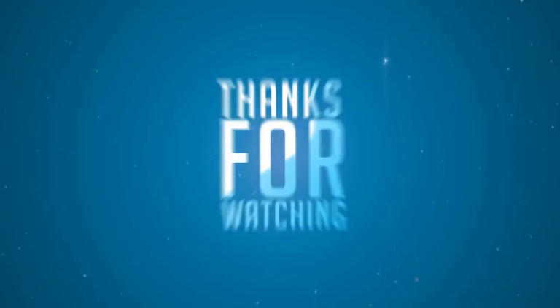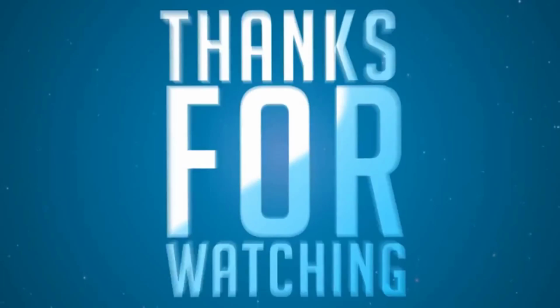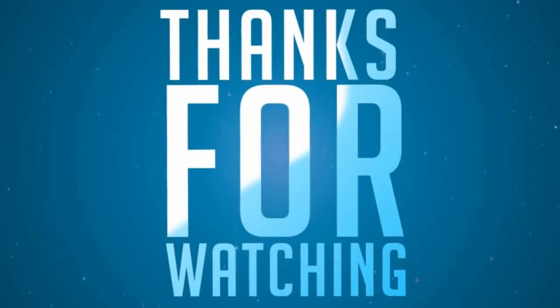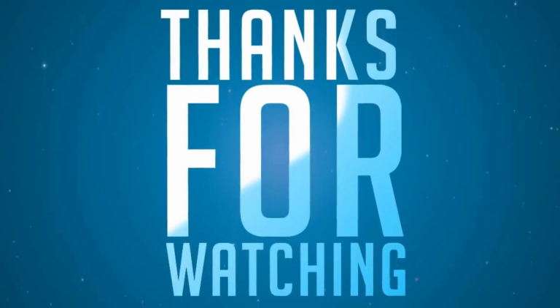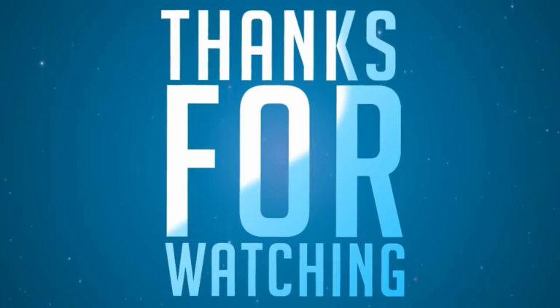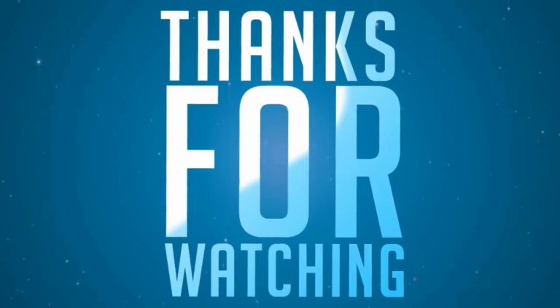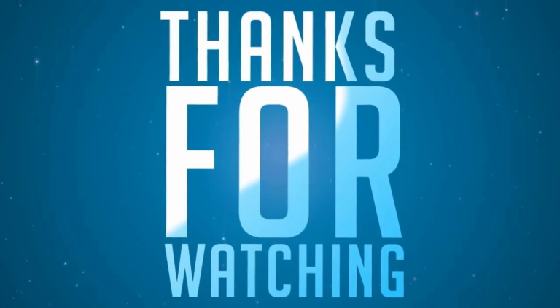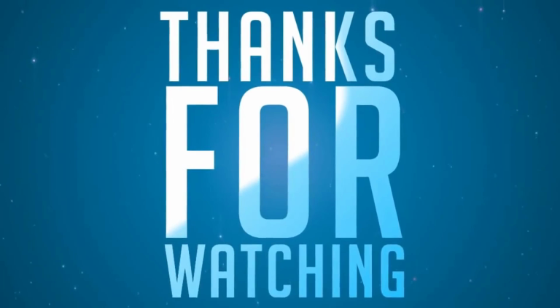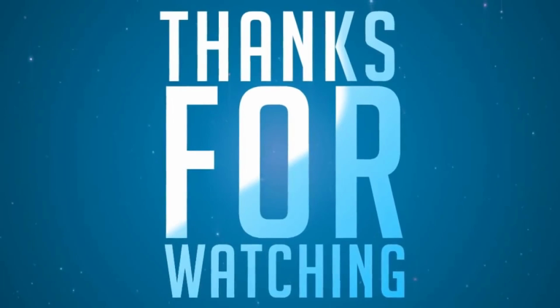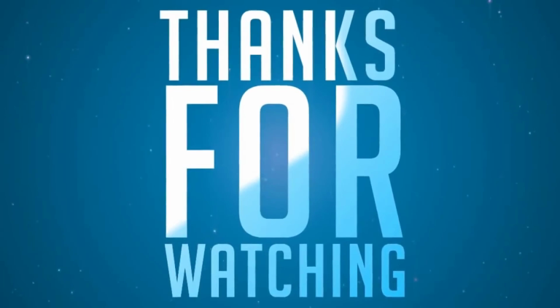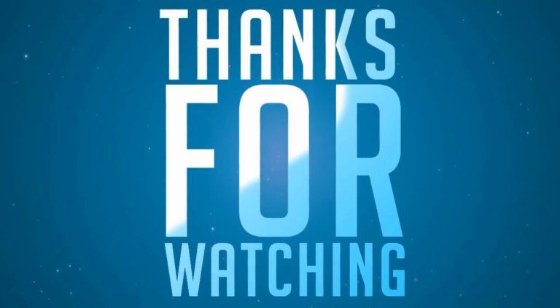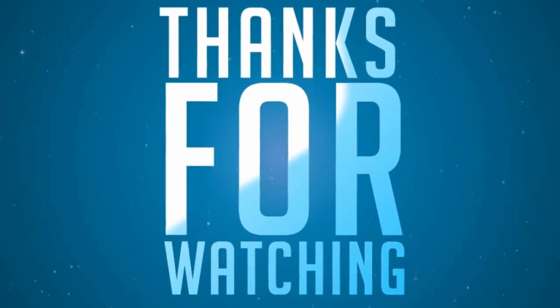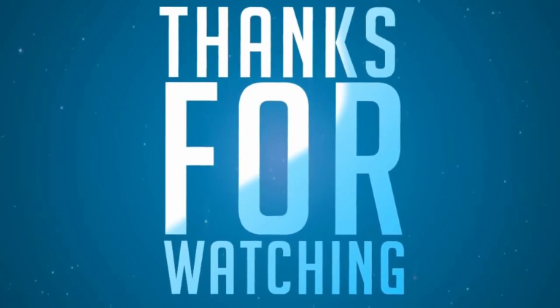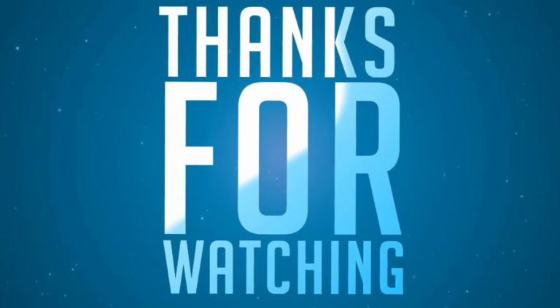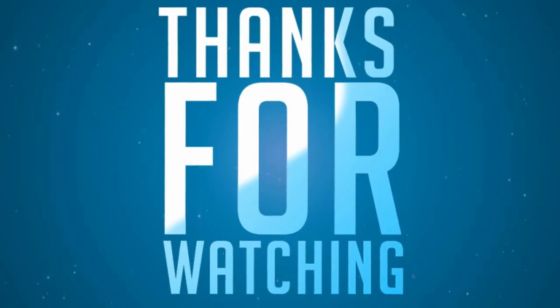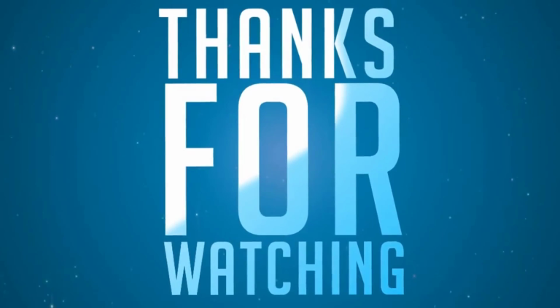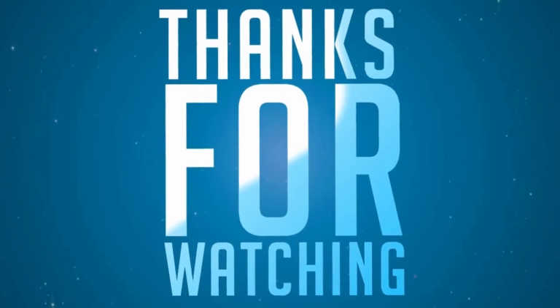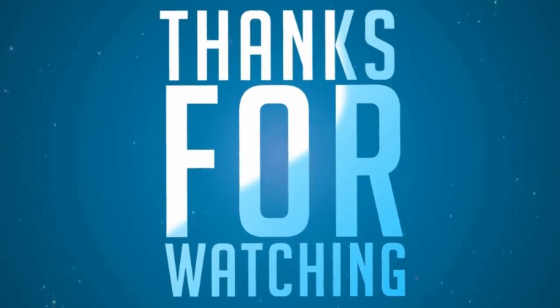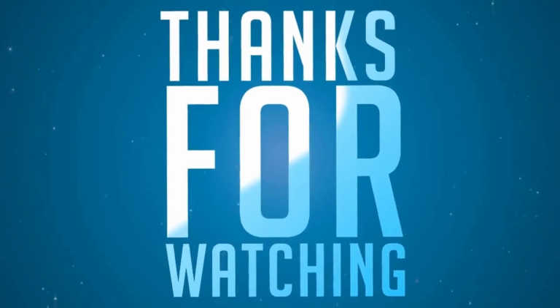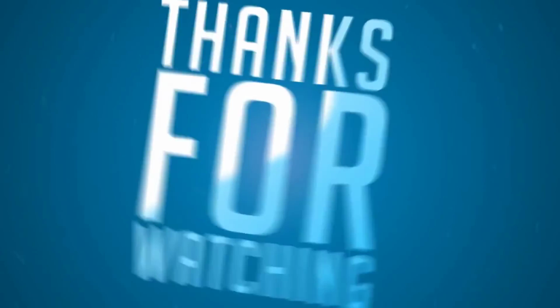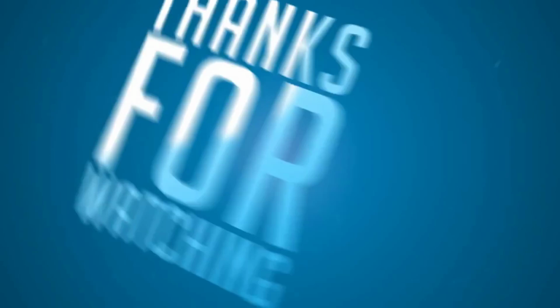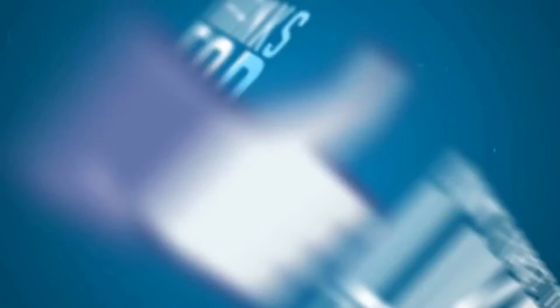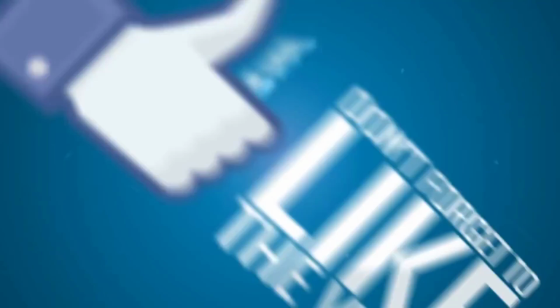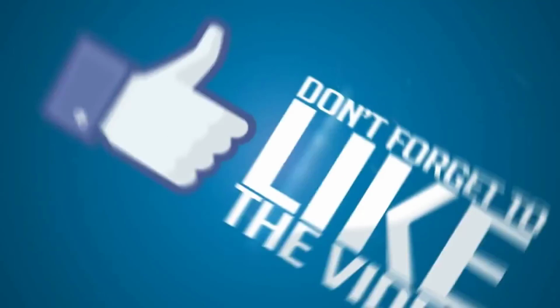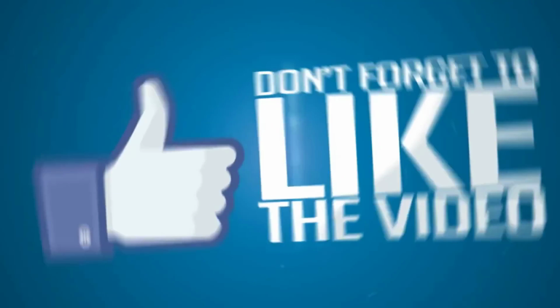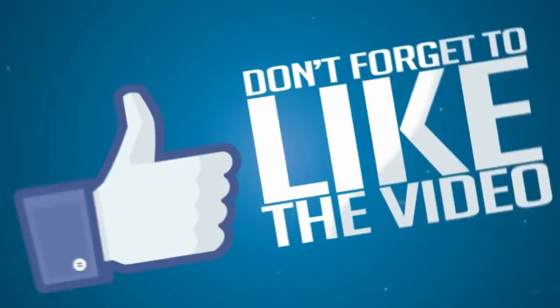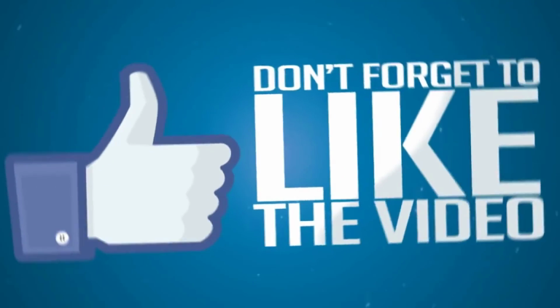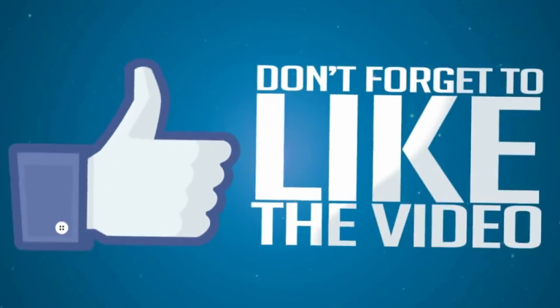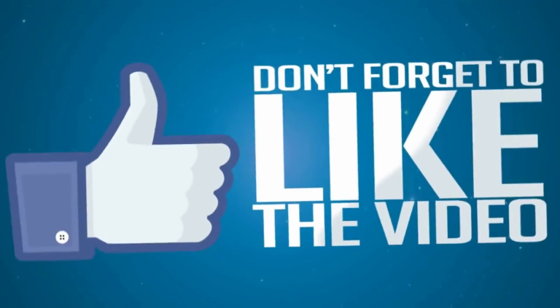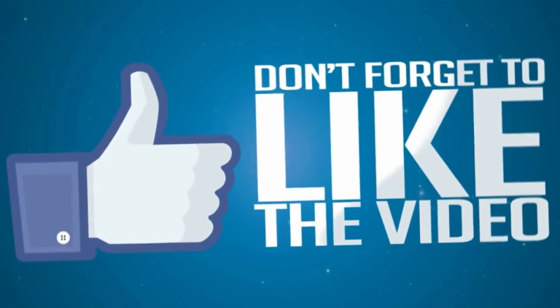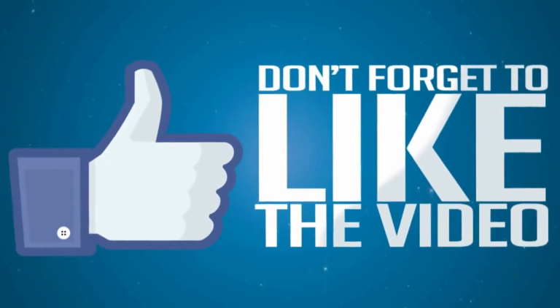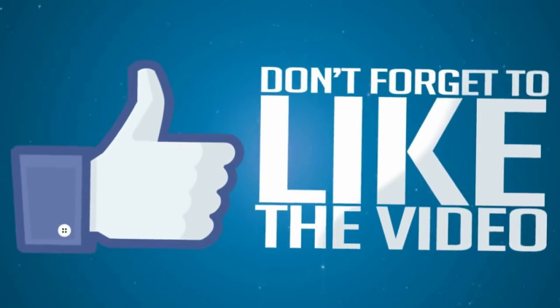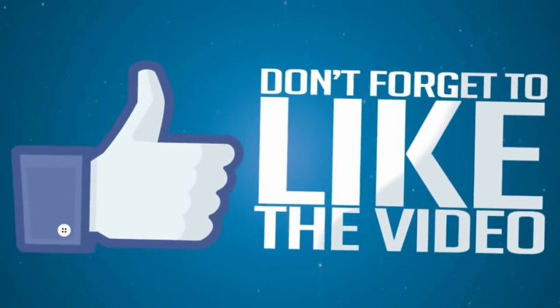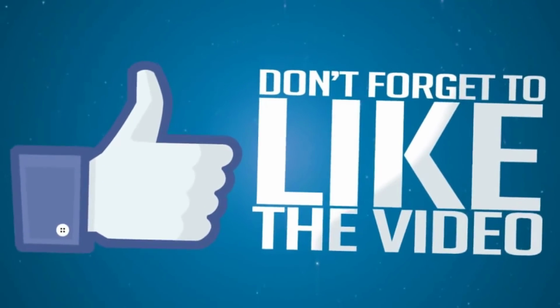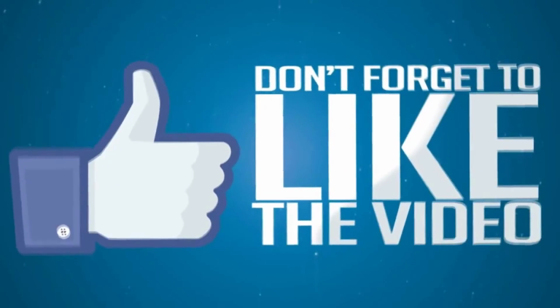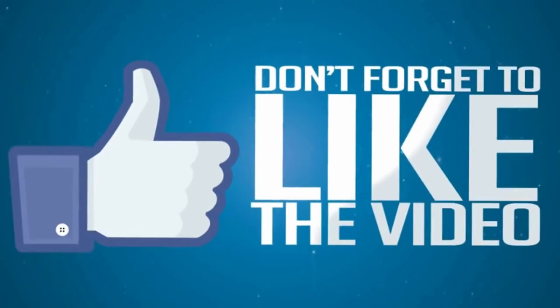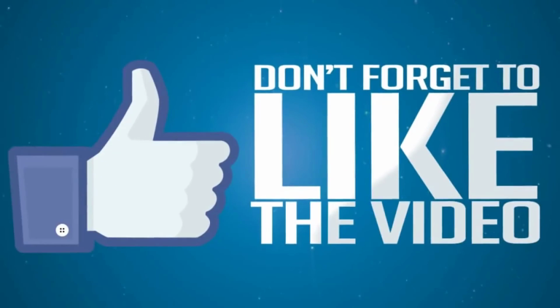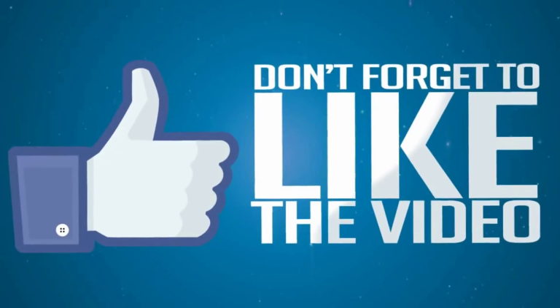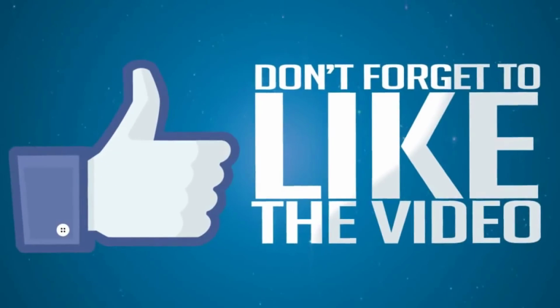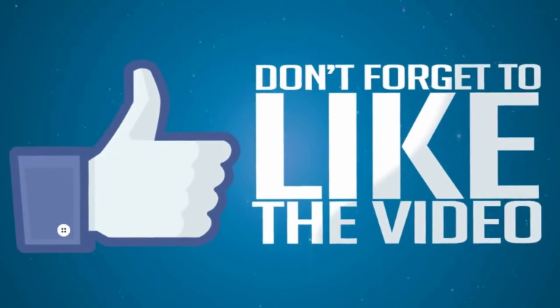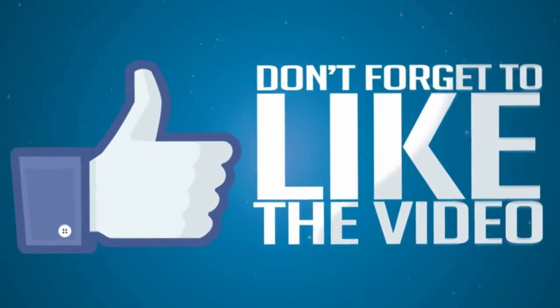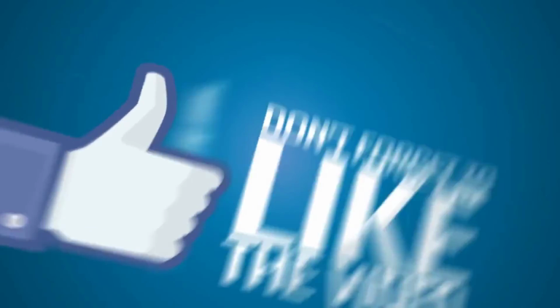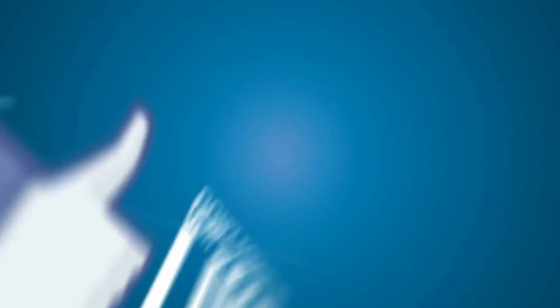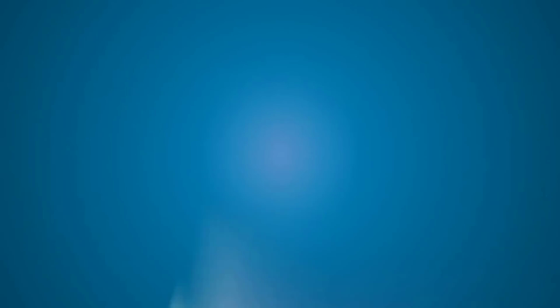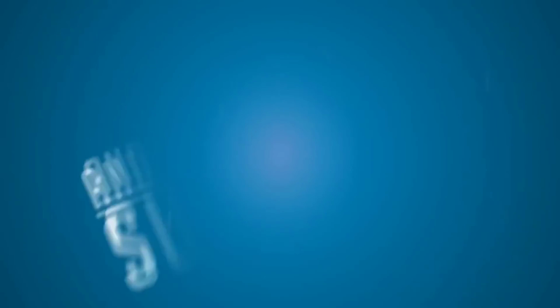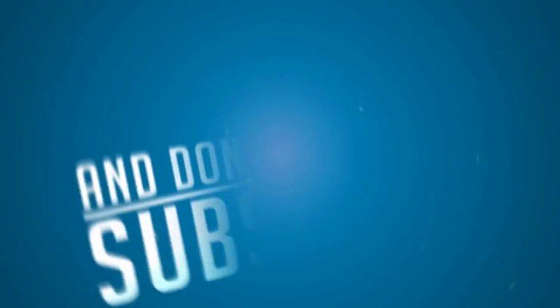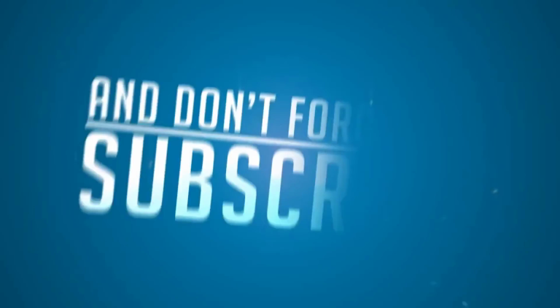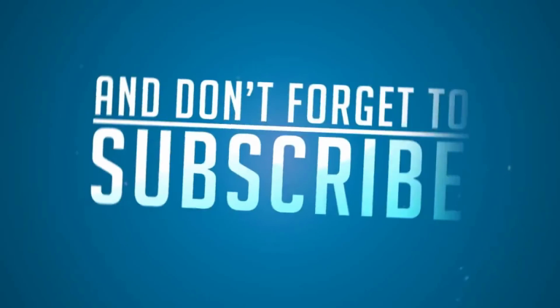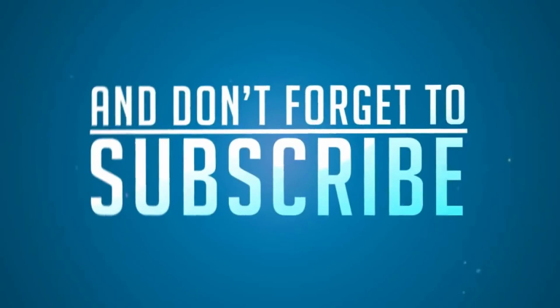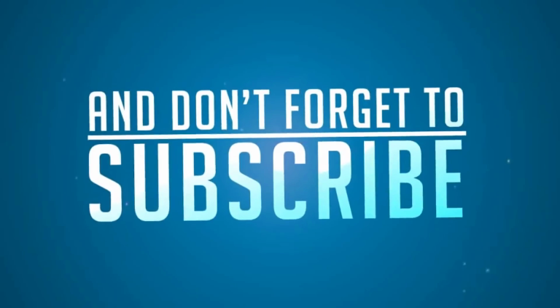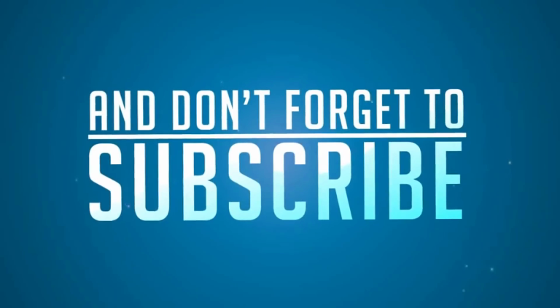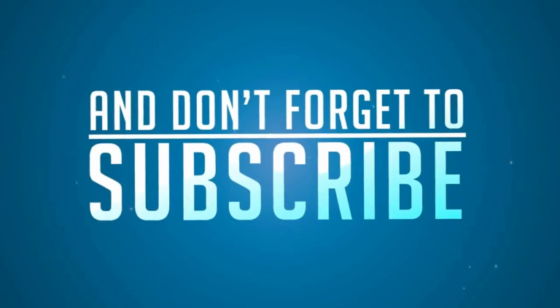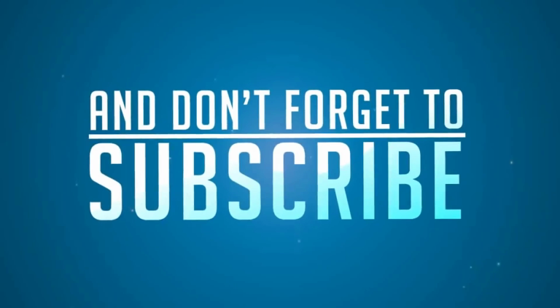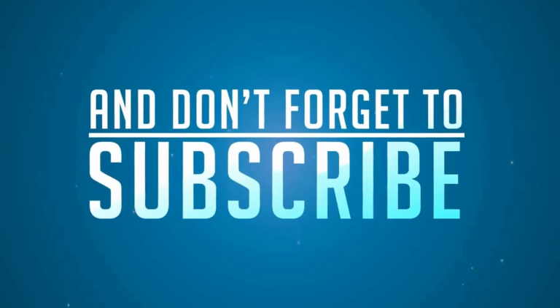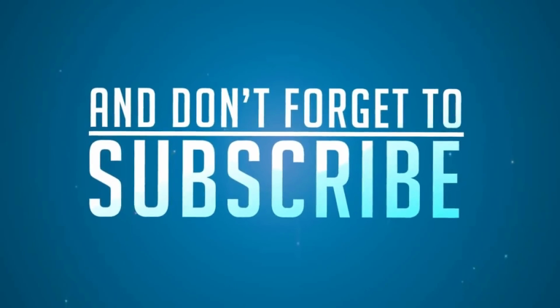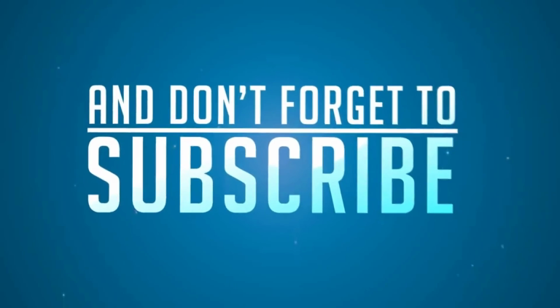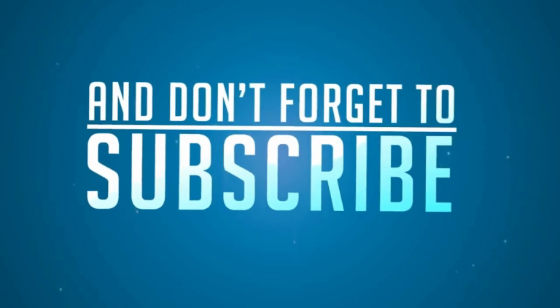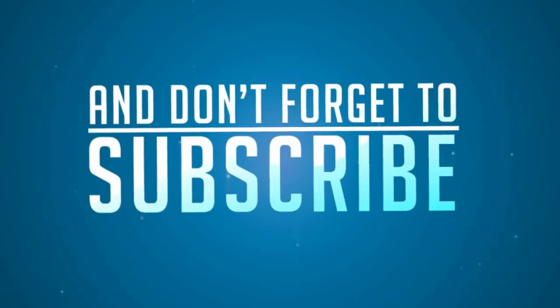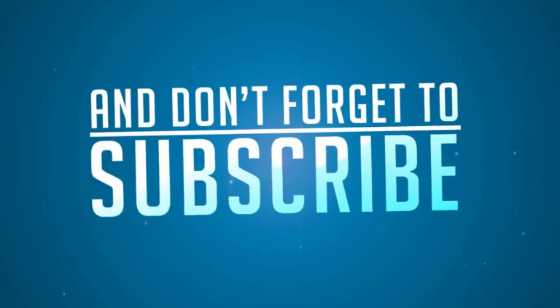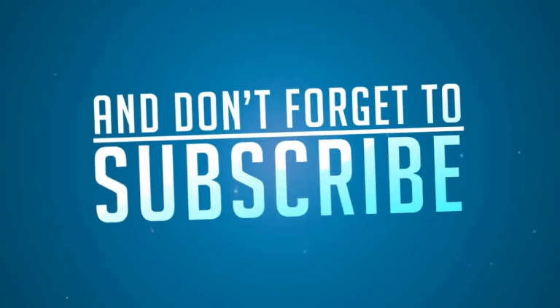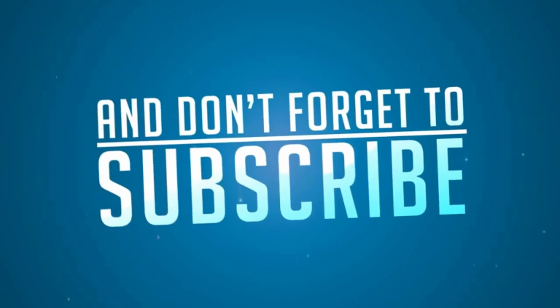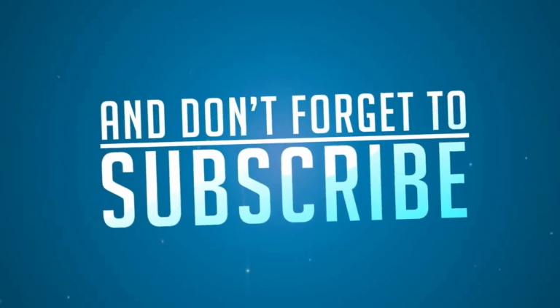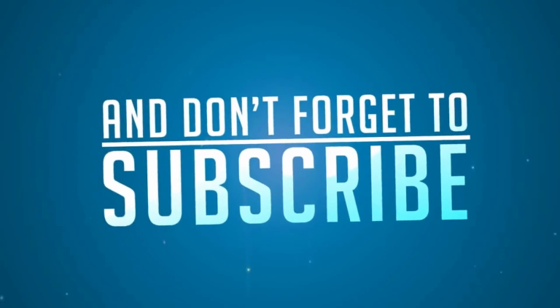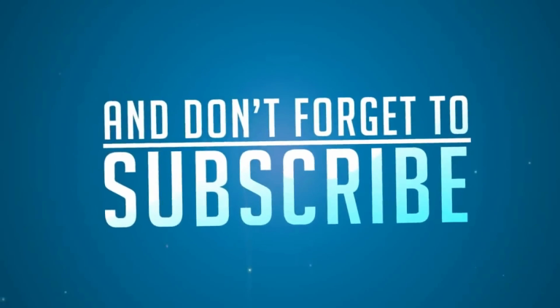Thanks for watching. Don't forget to like the video and don't forget to subscribe.